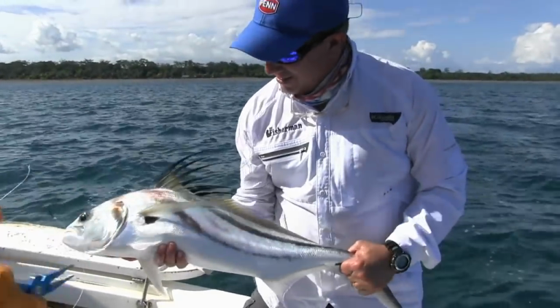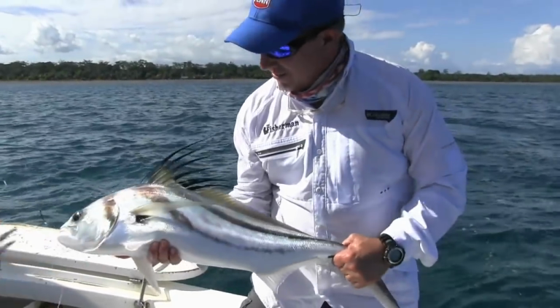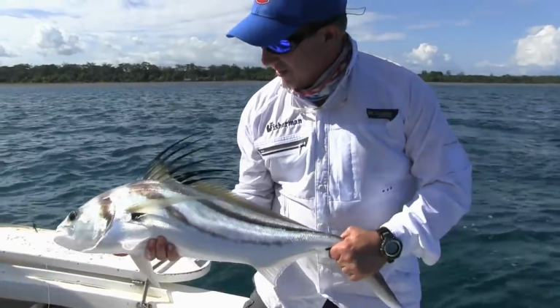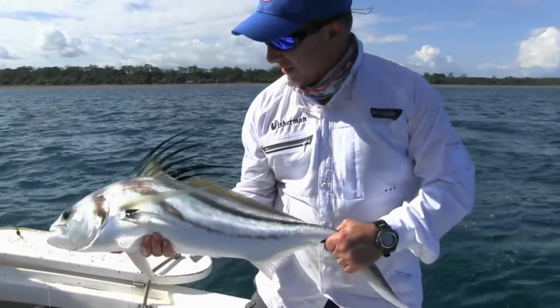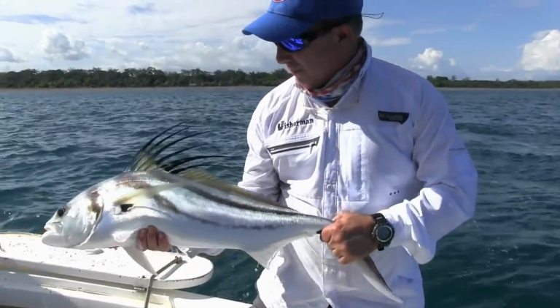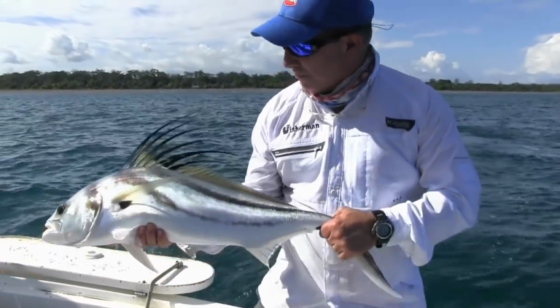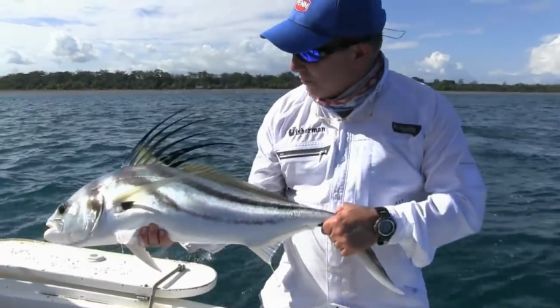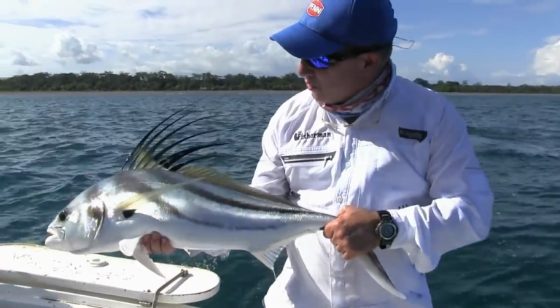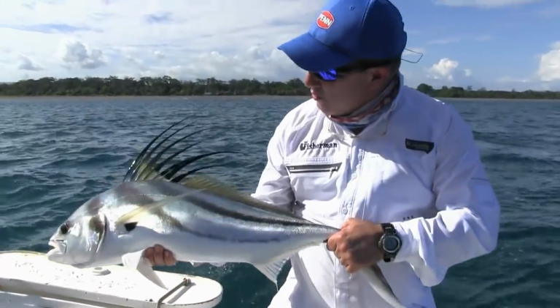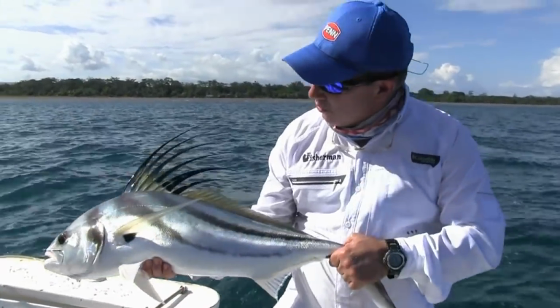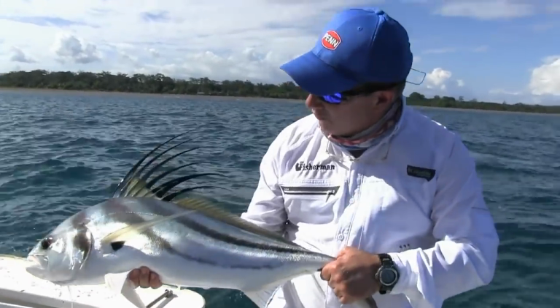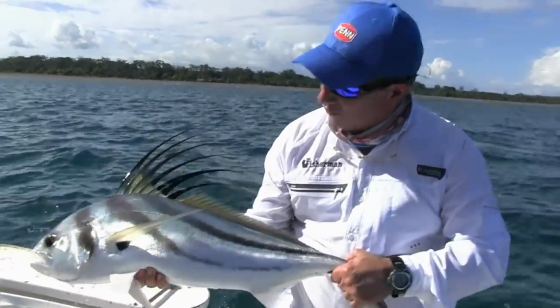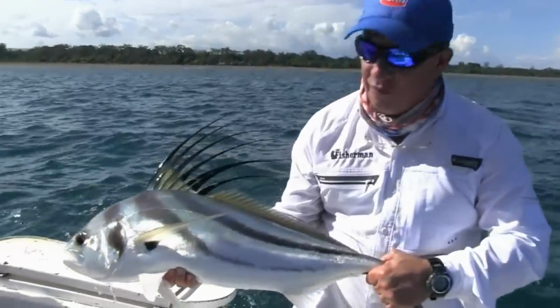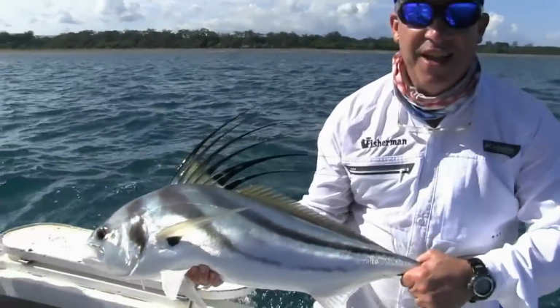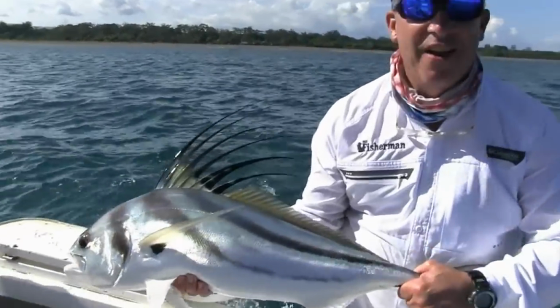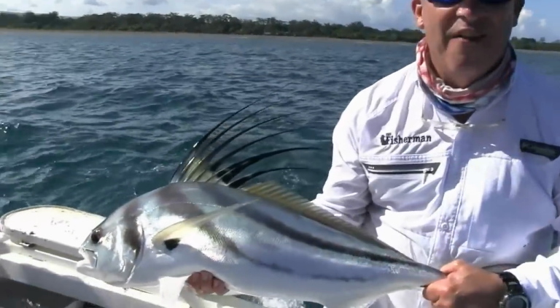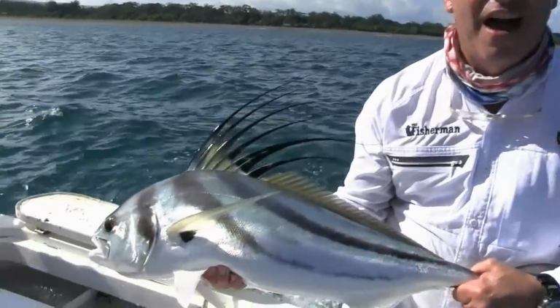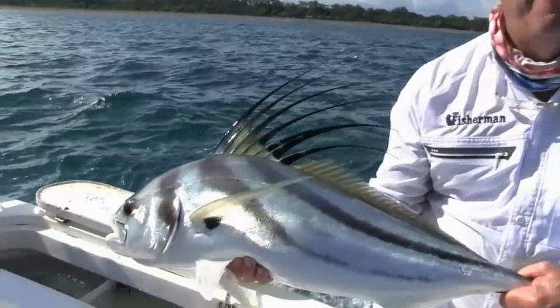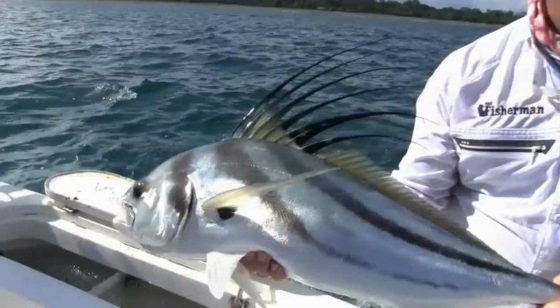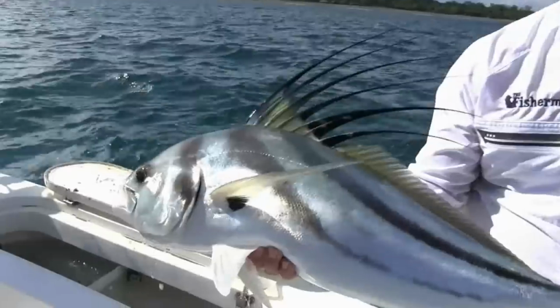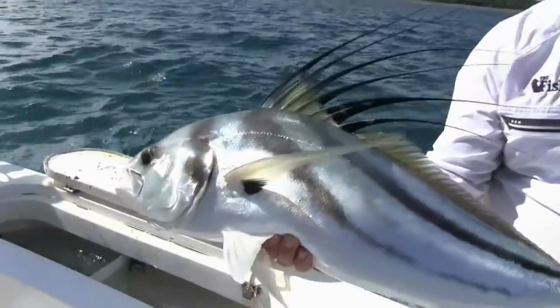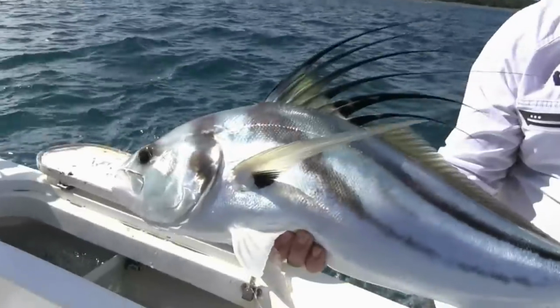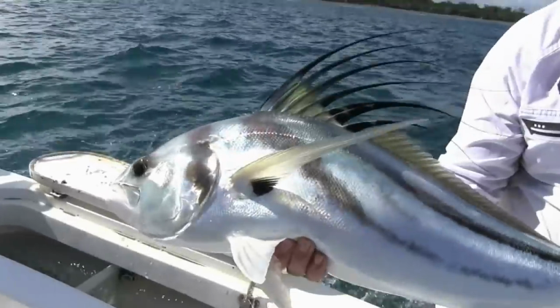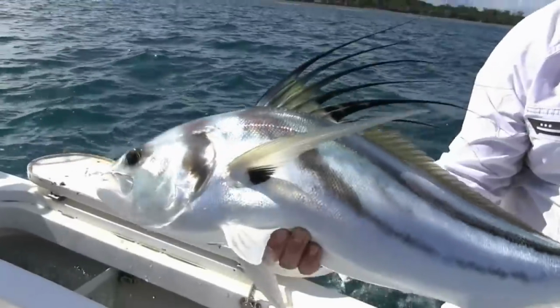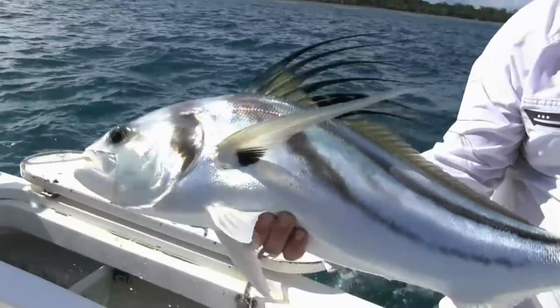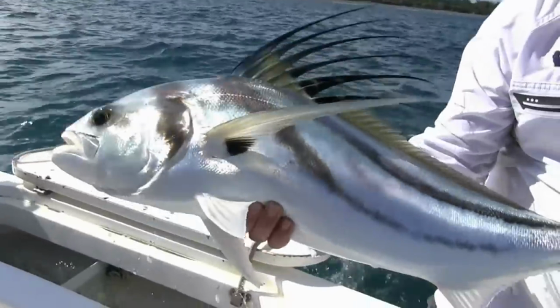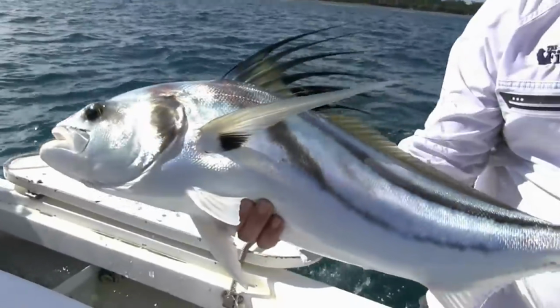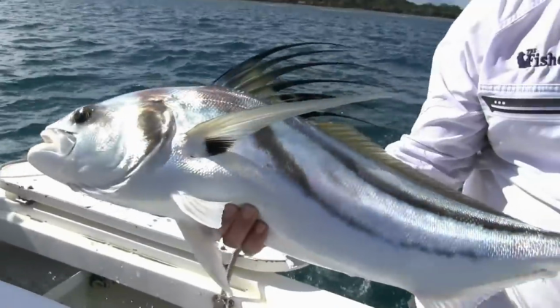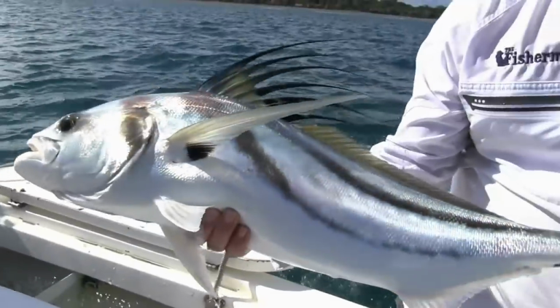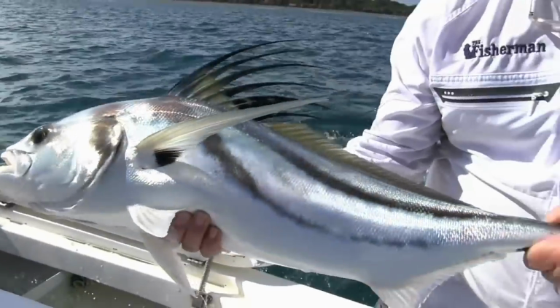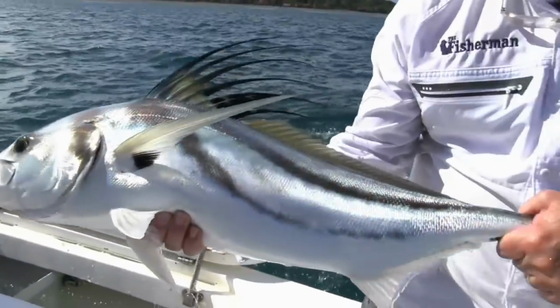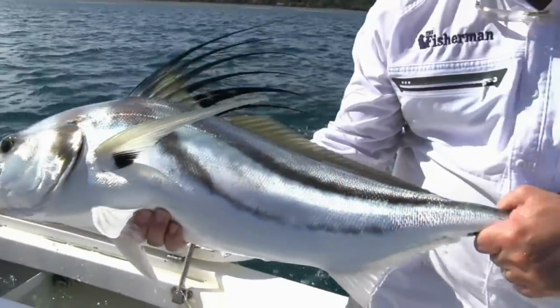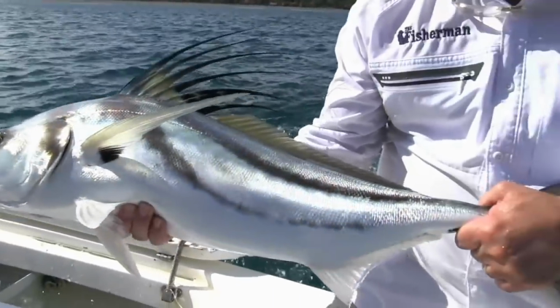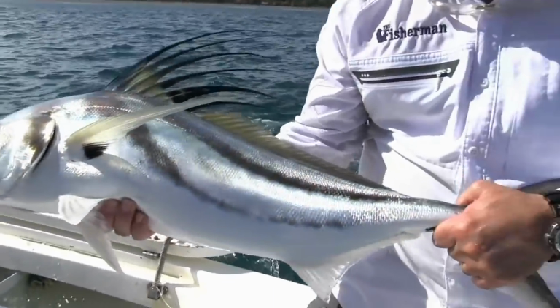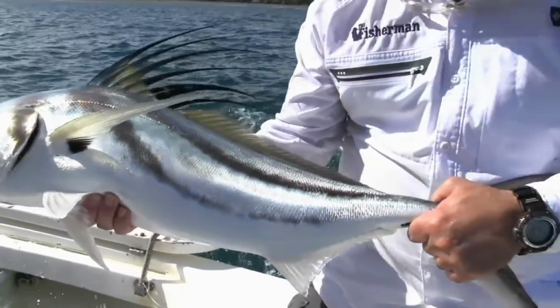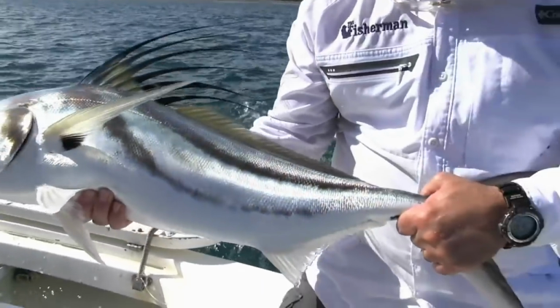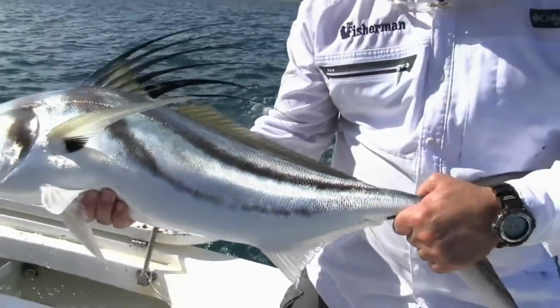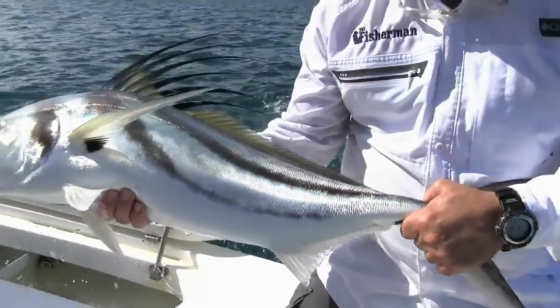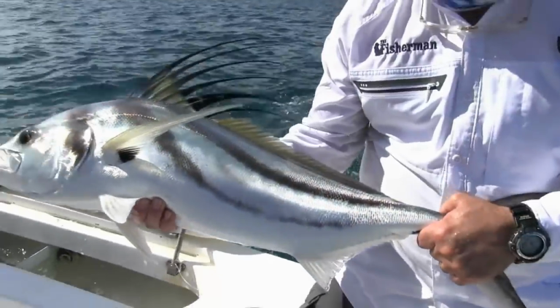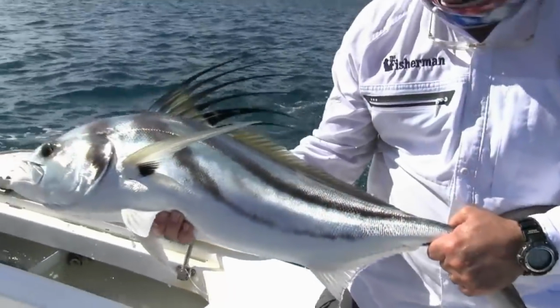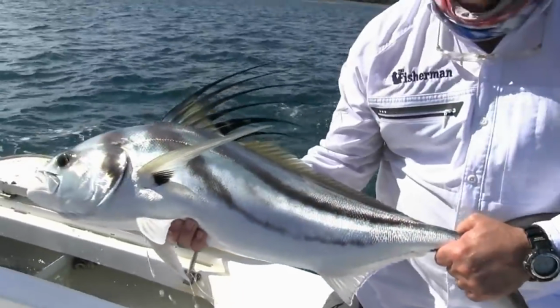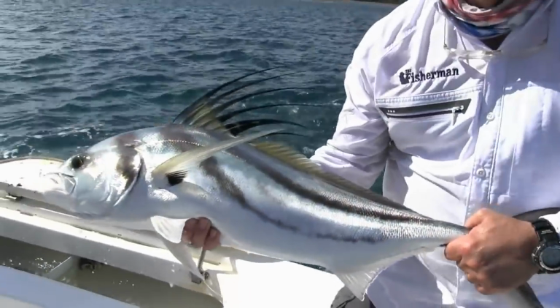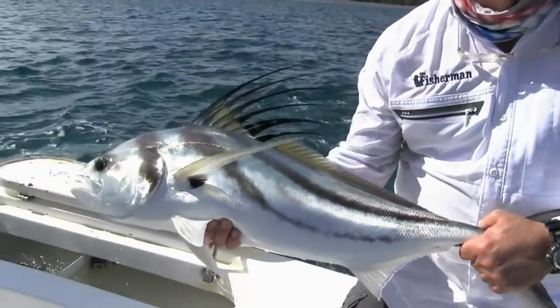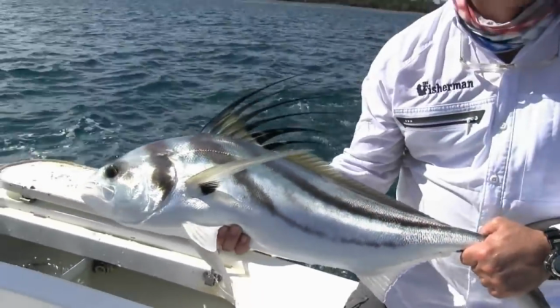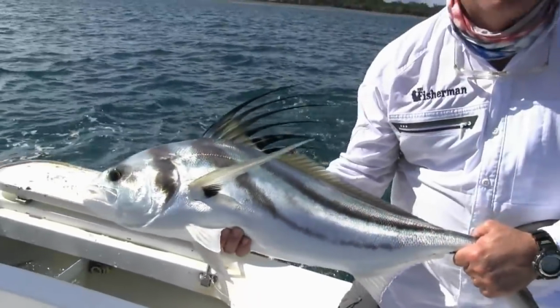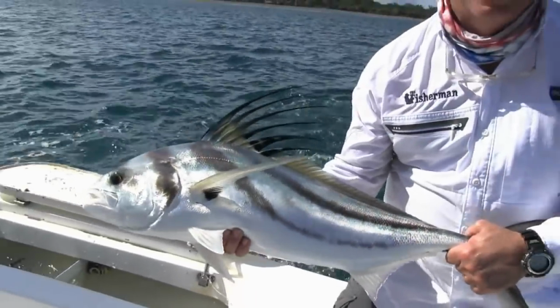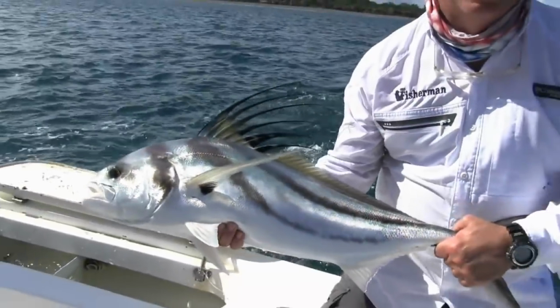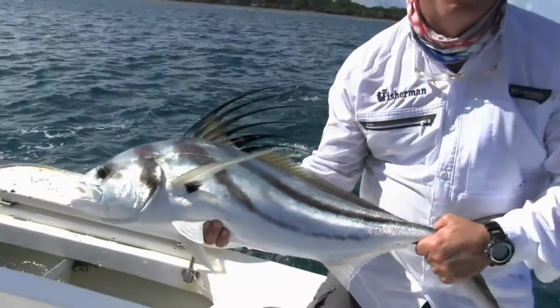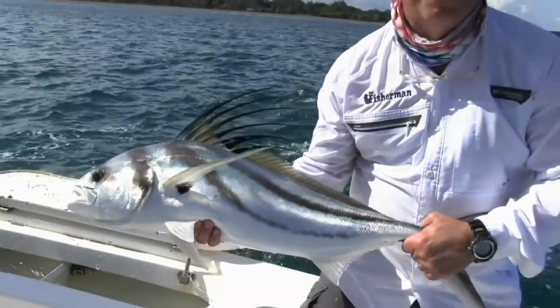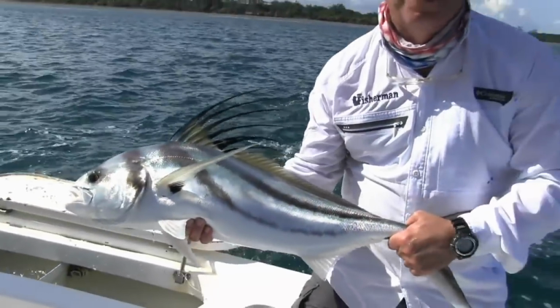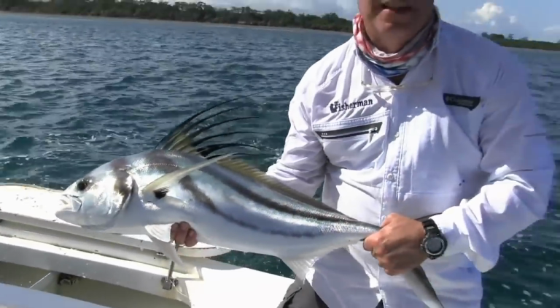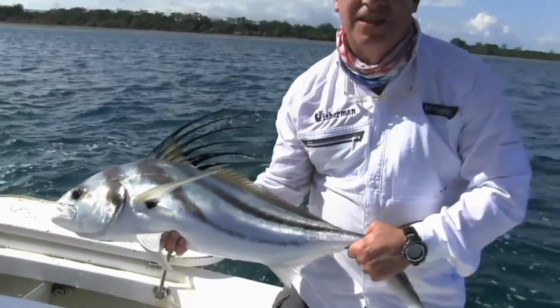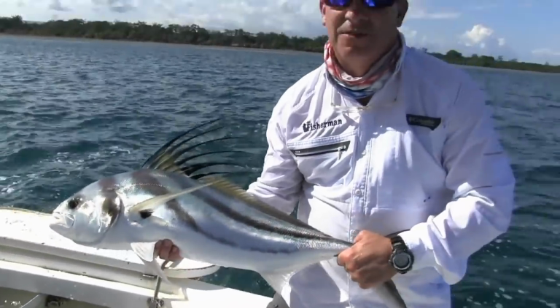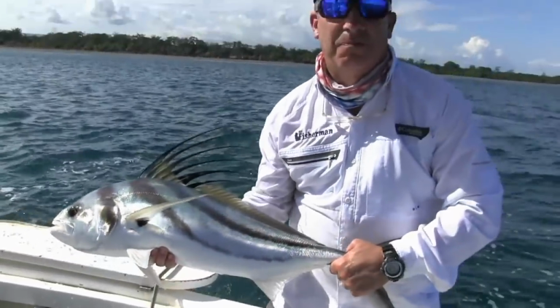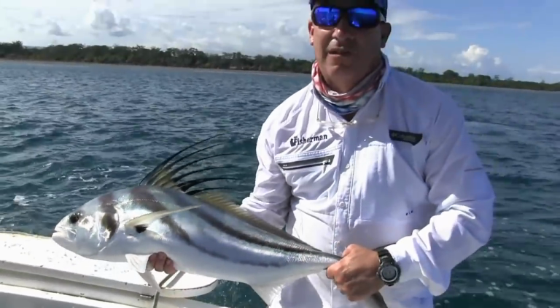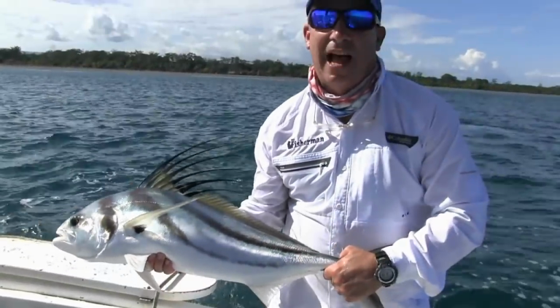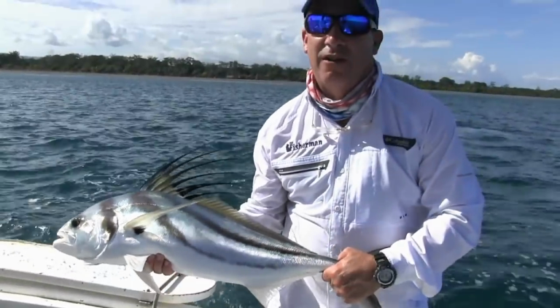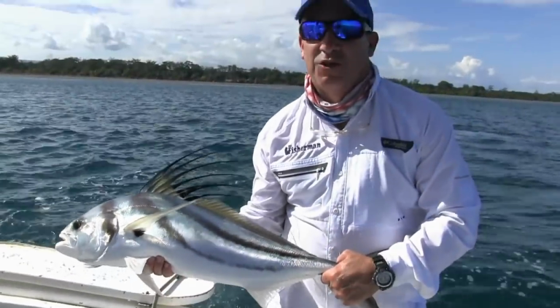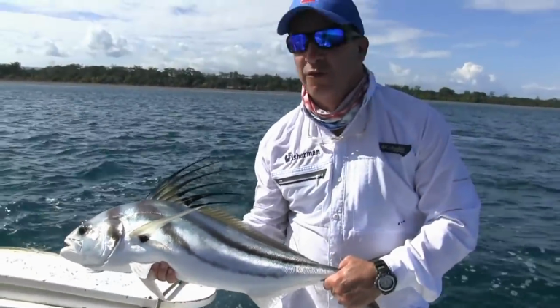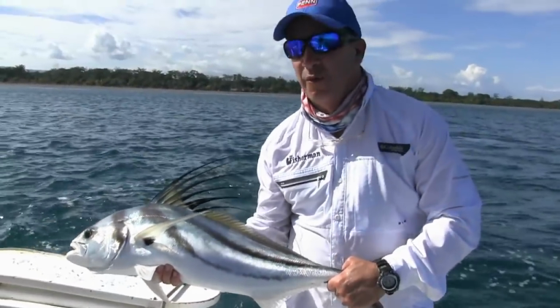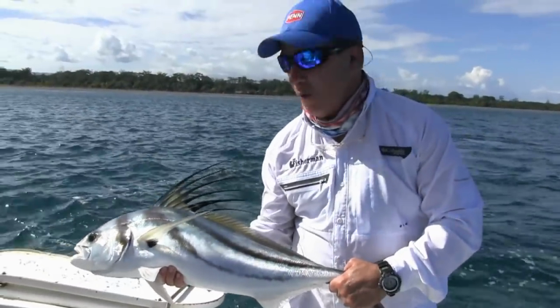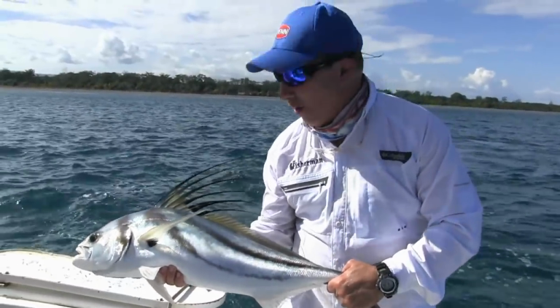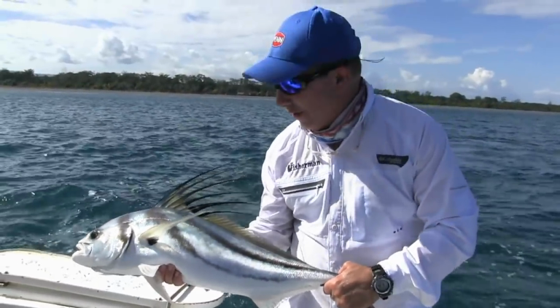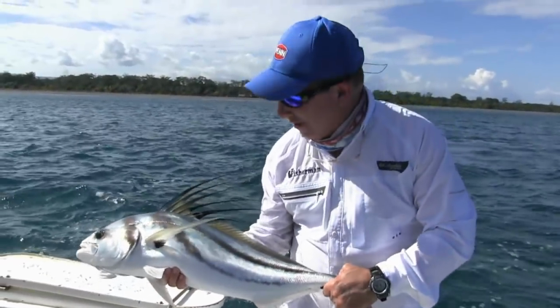Look at the beautiful fin on that fish. It fights like an Abrams tank — the thing just plows through the water.